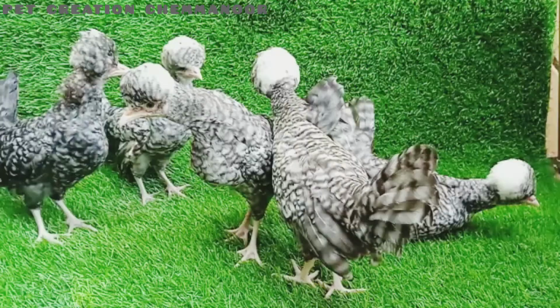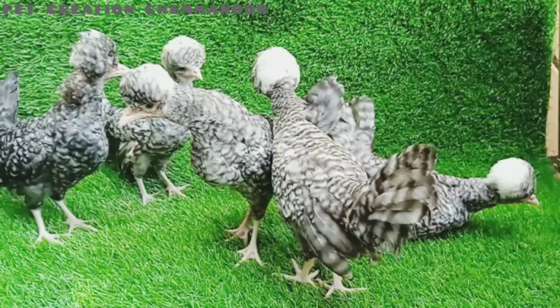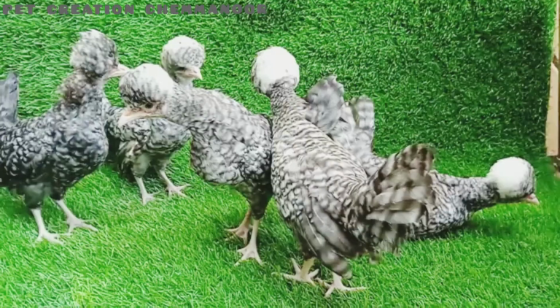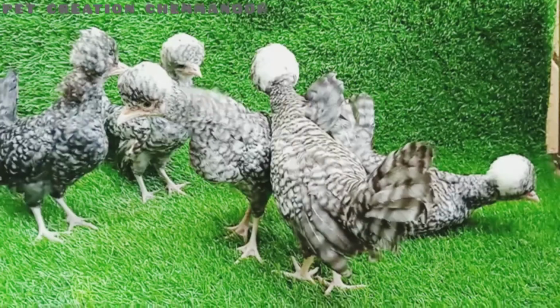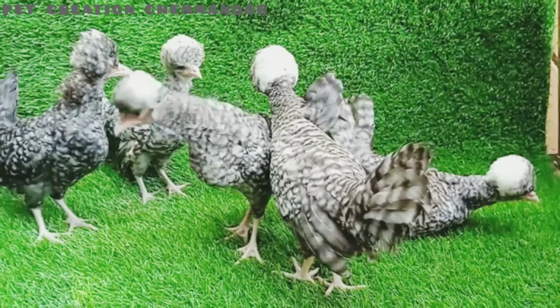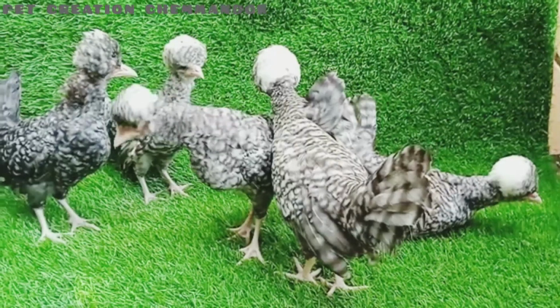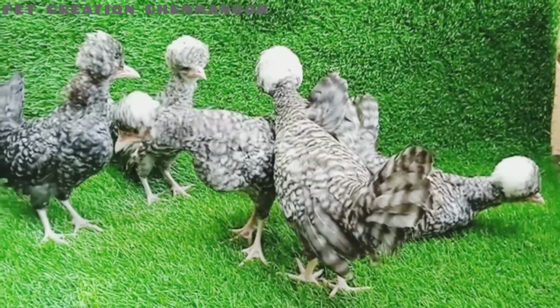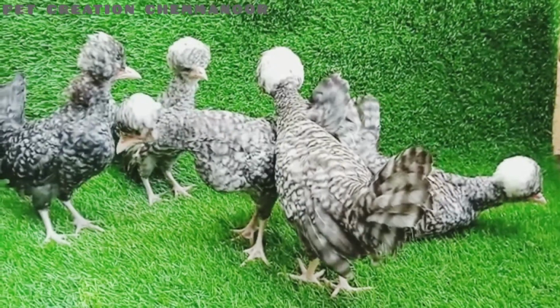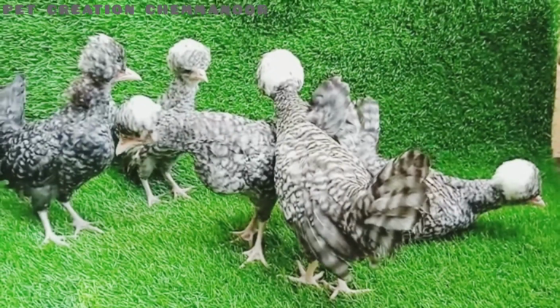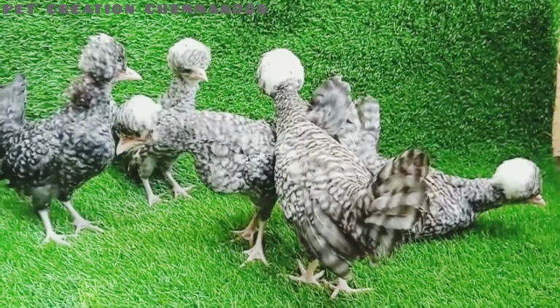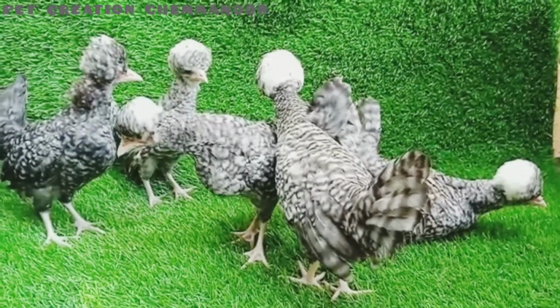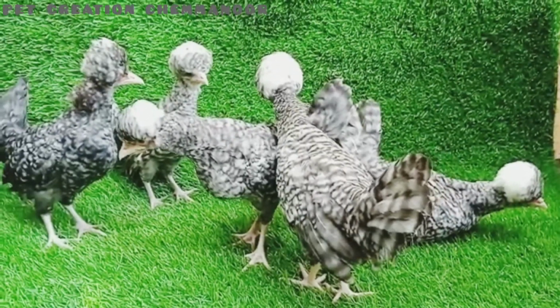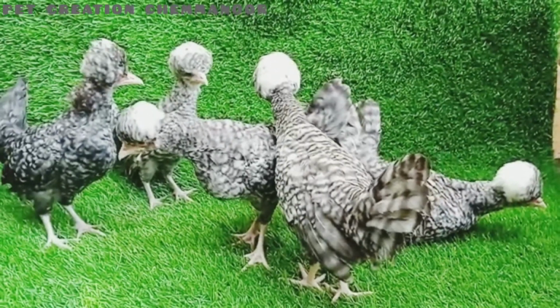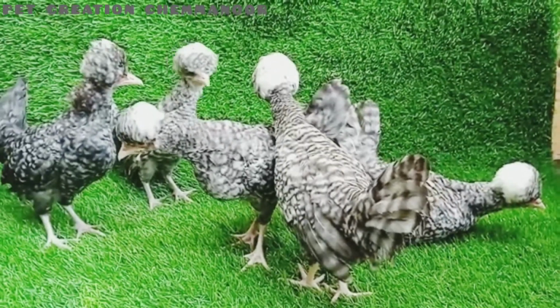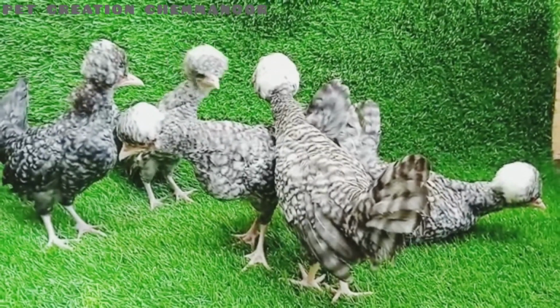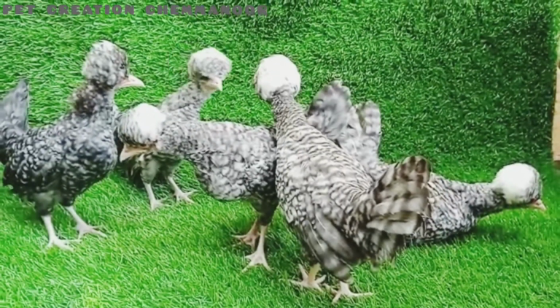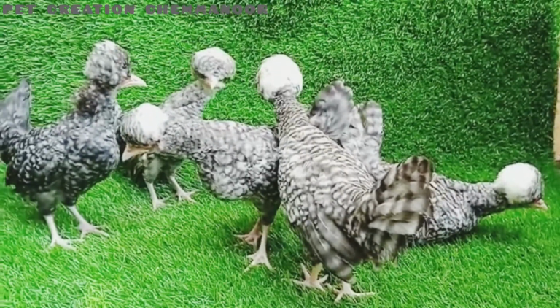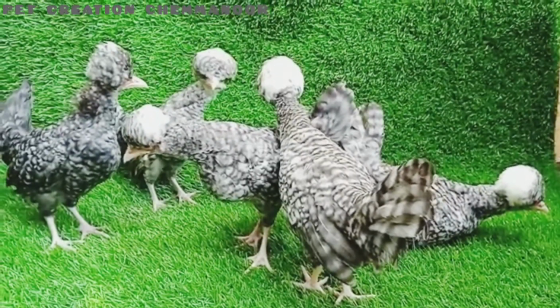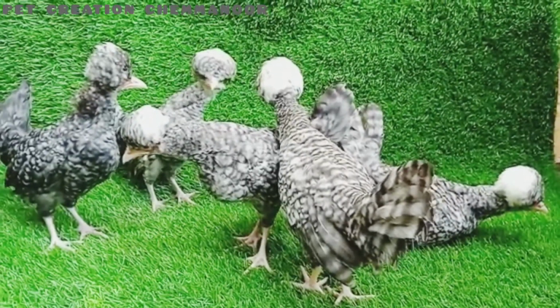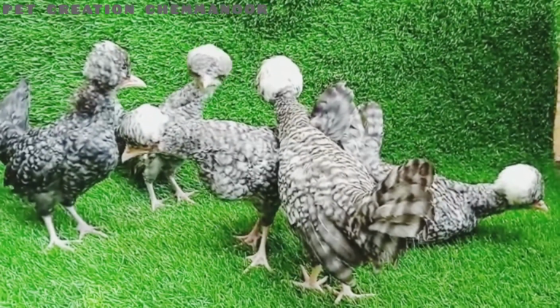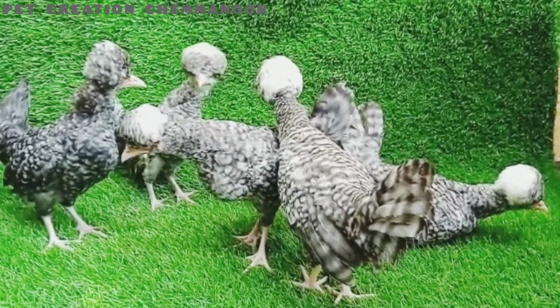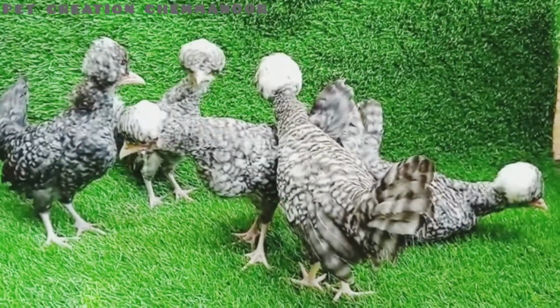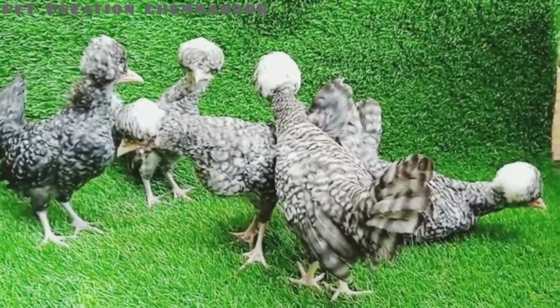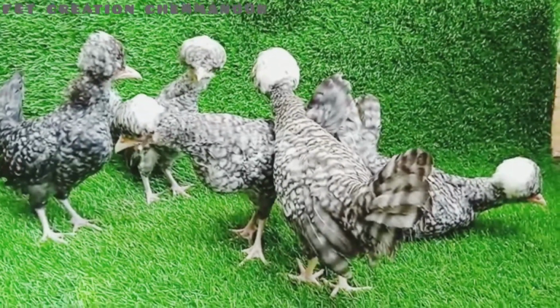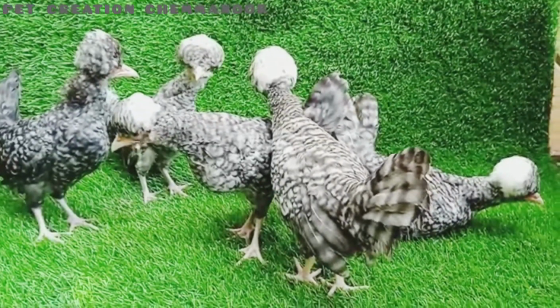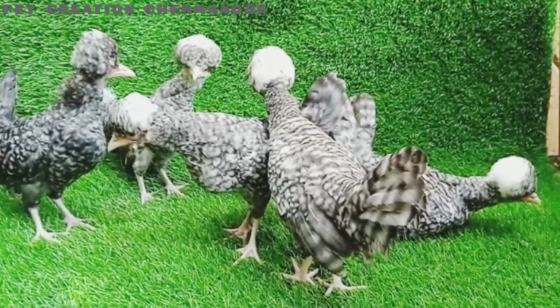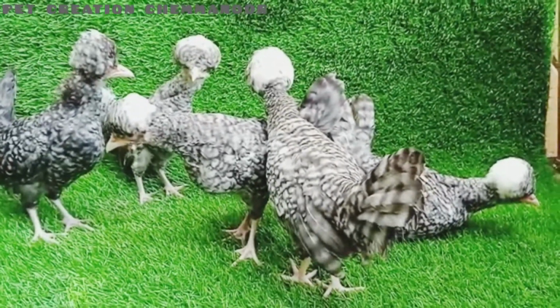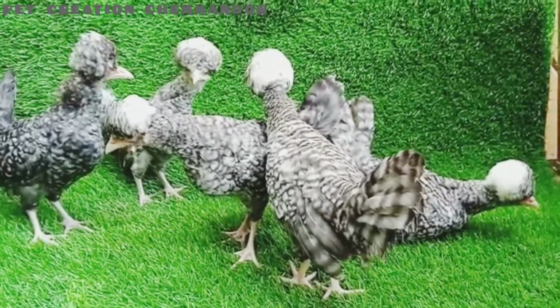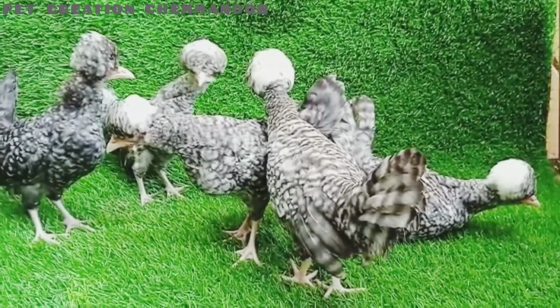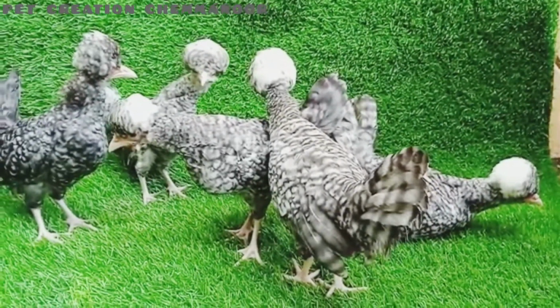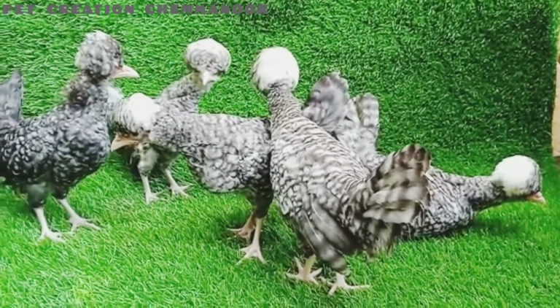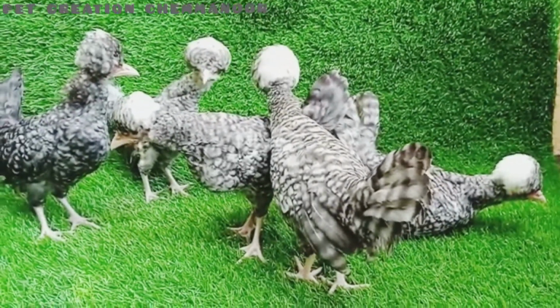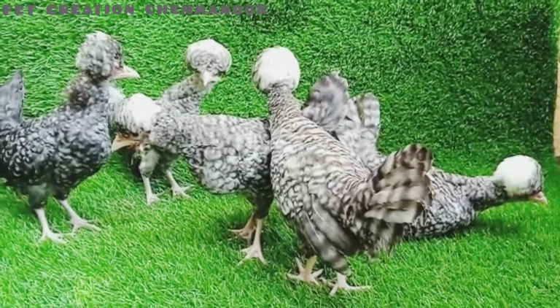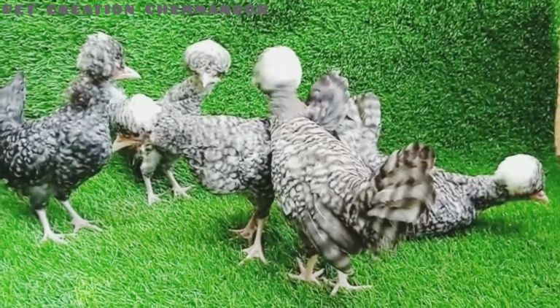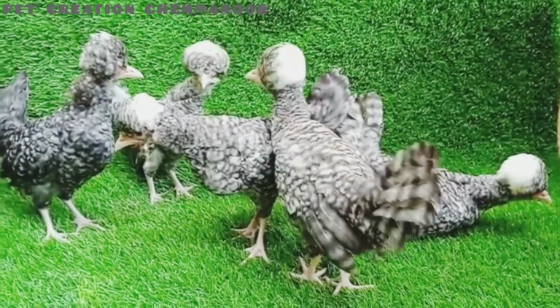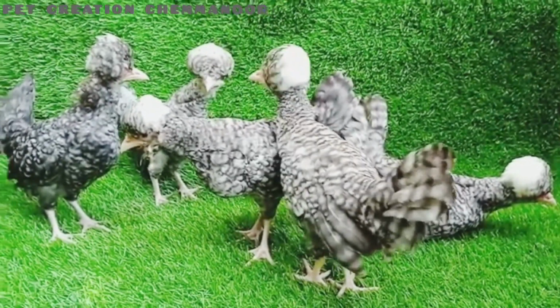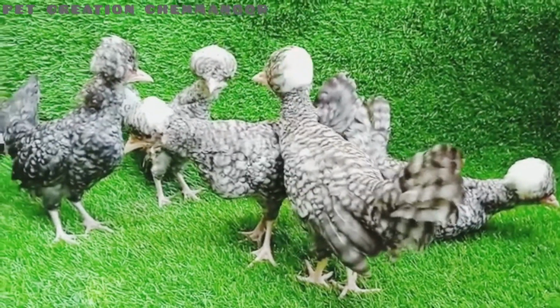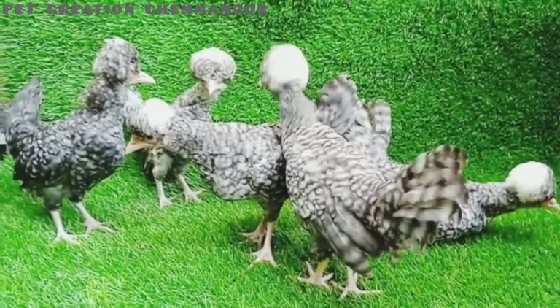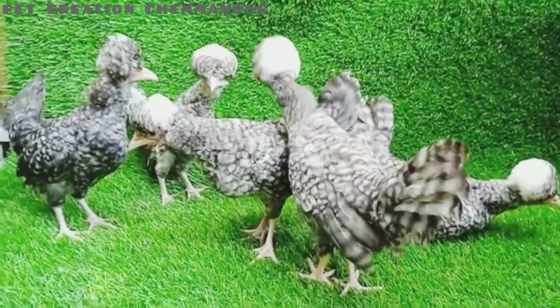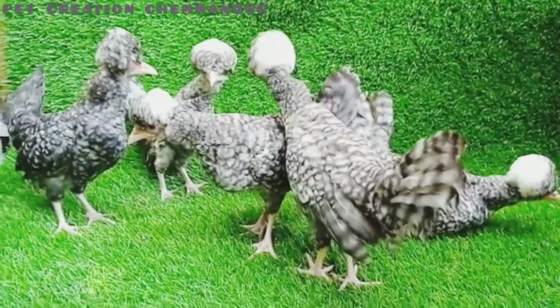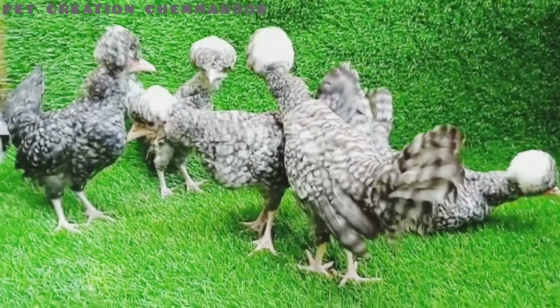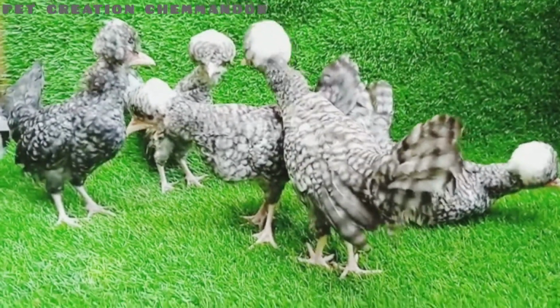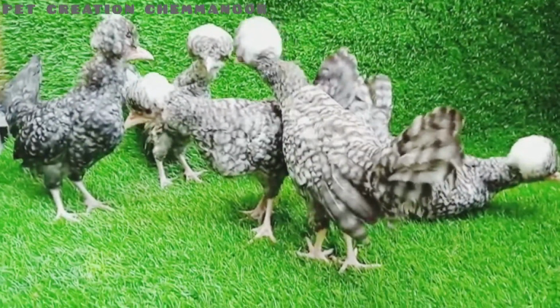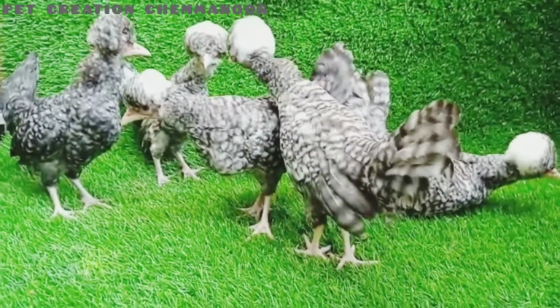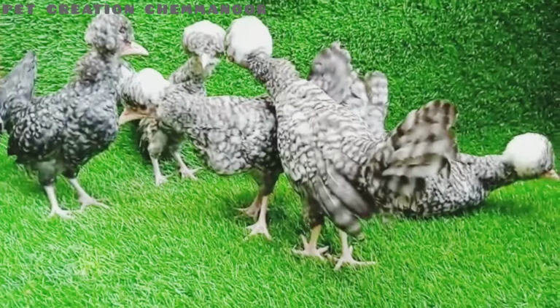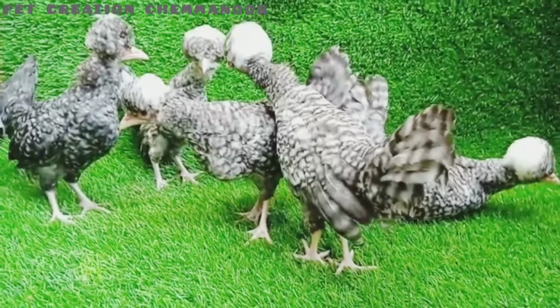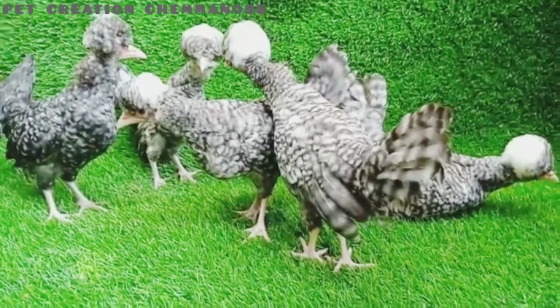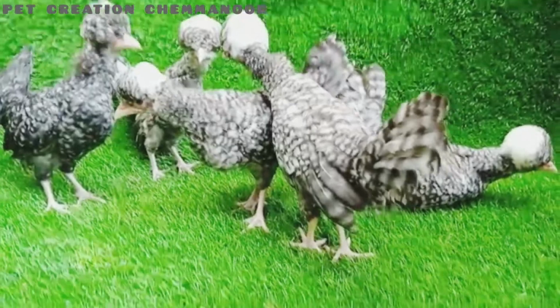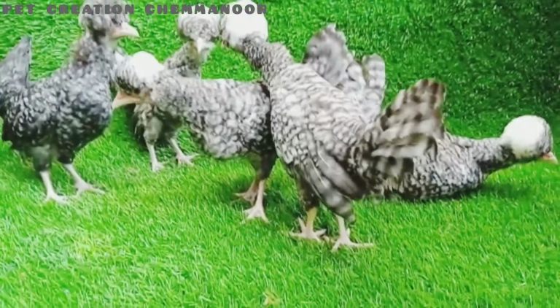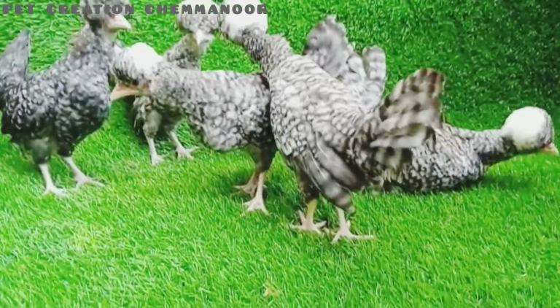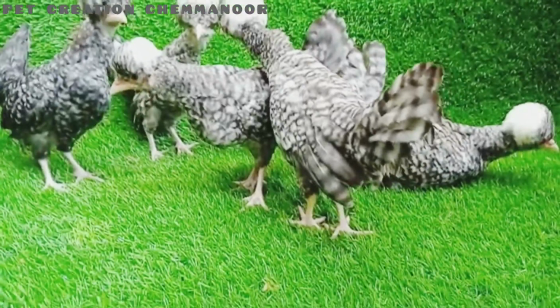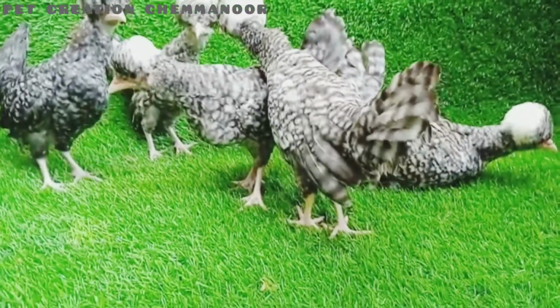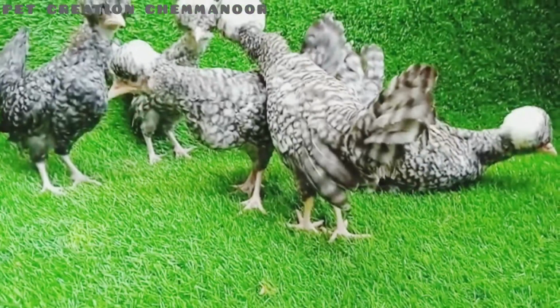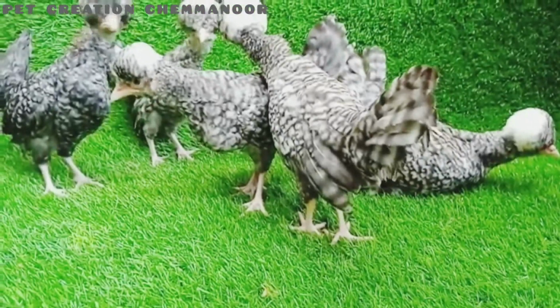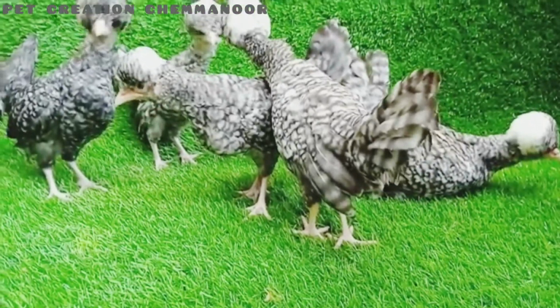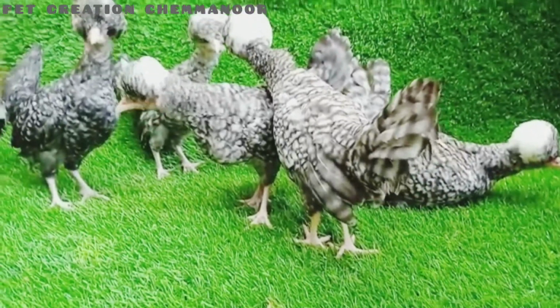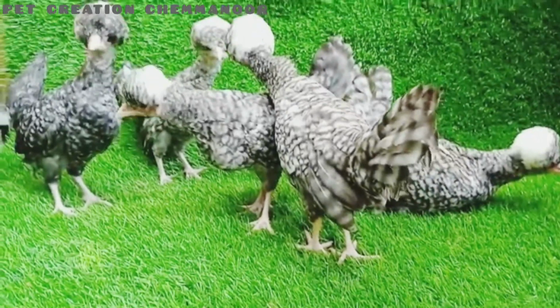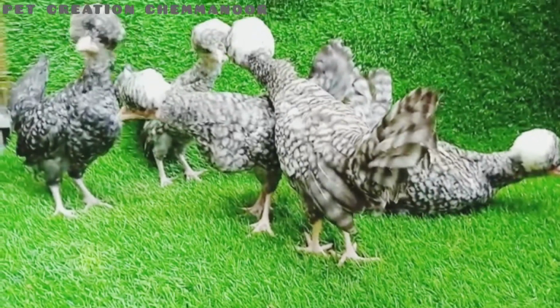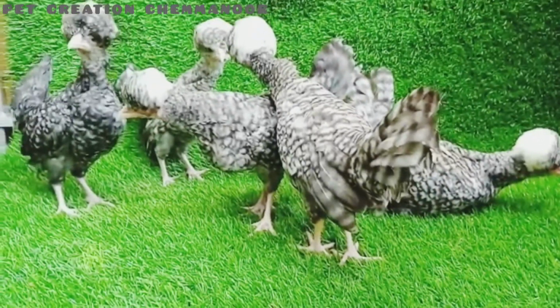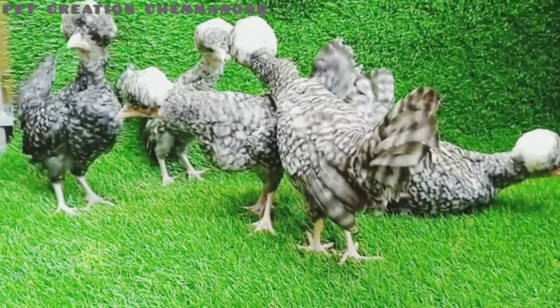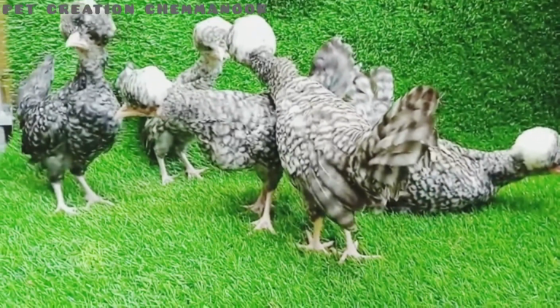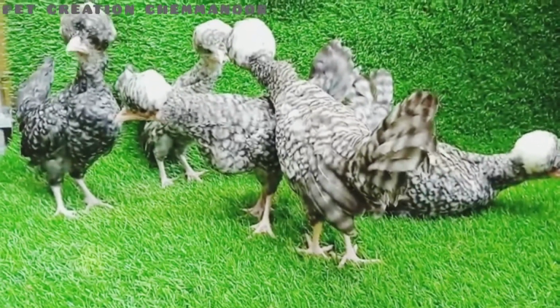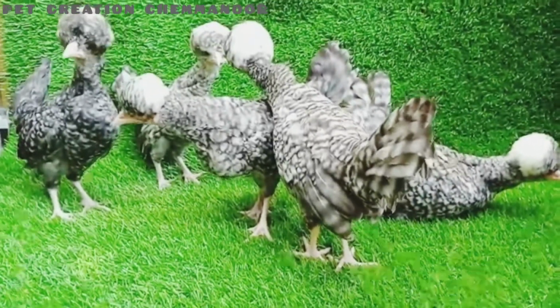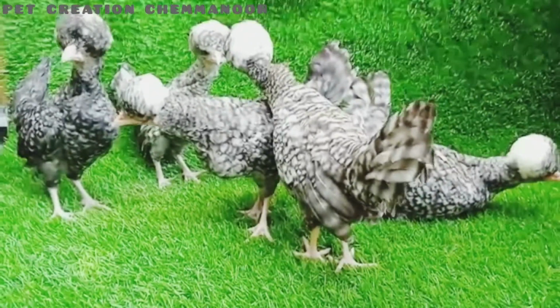This is a pet creation day. I am going to show you a little fancy girl.